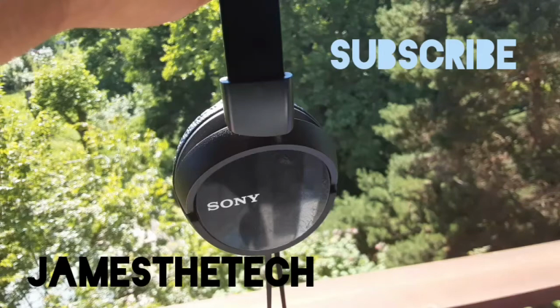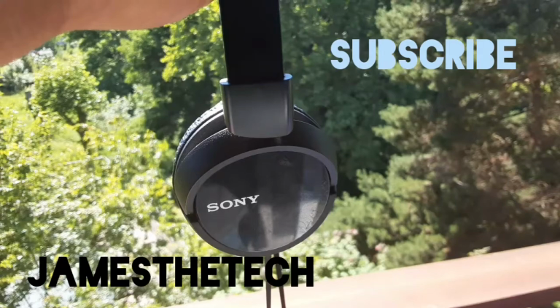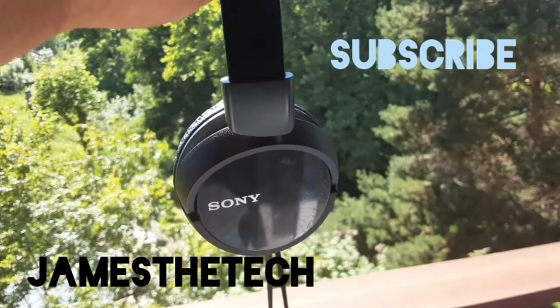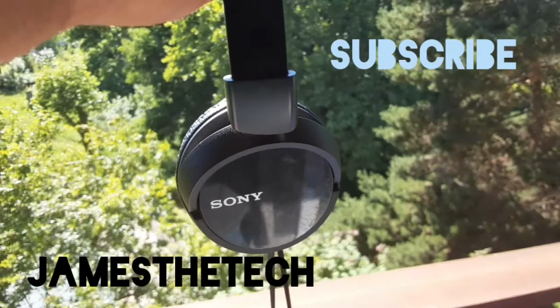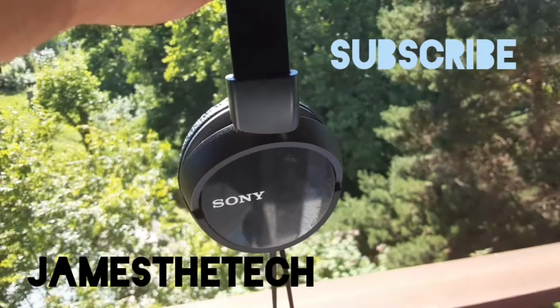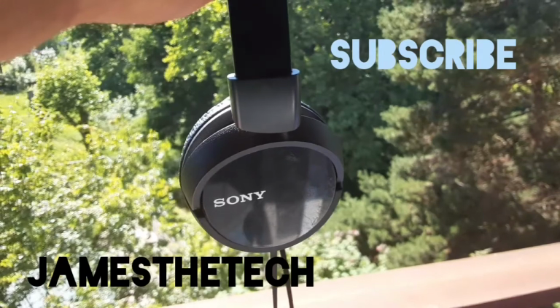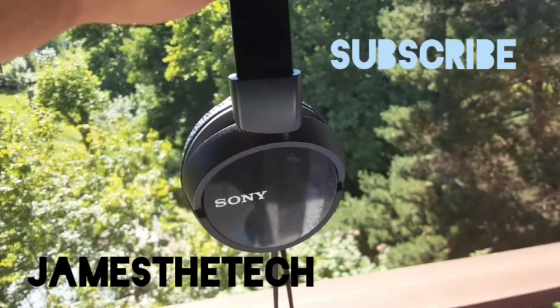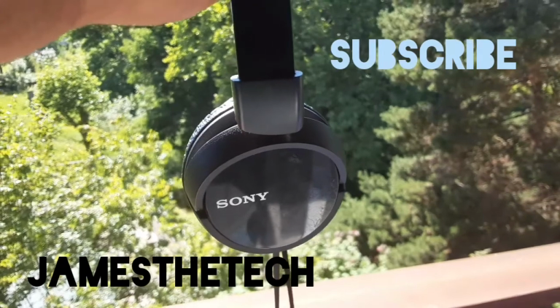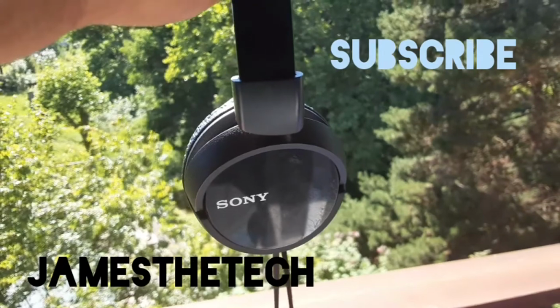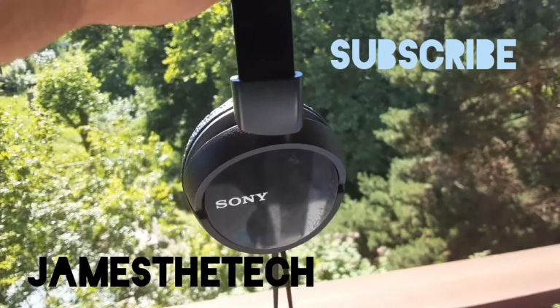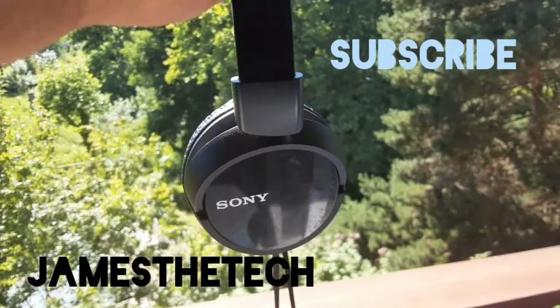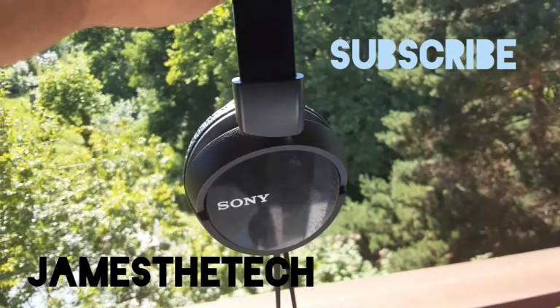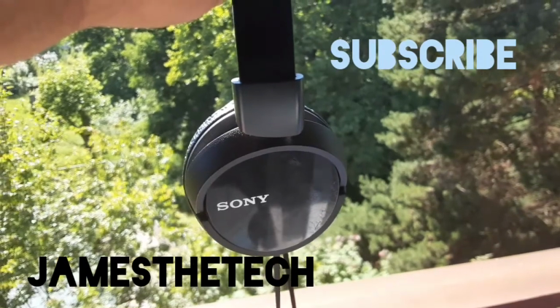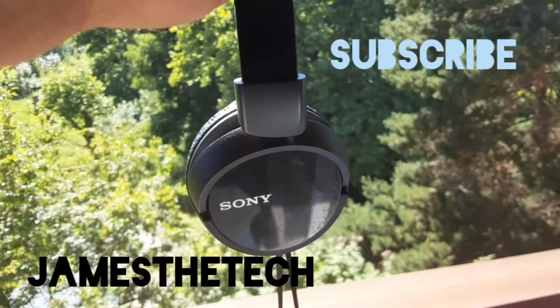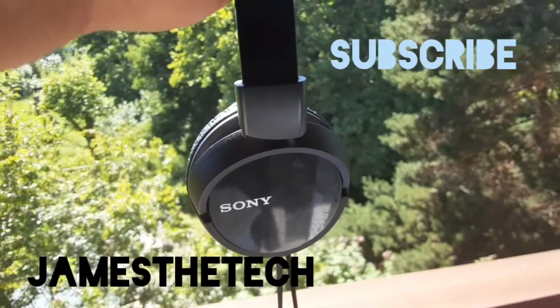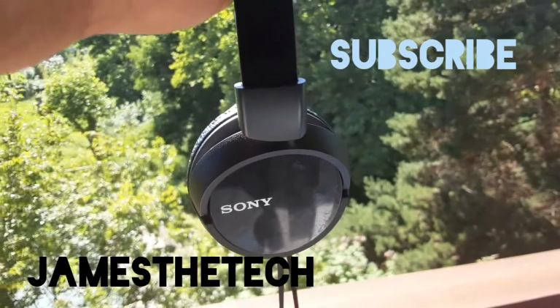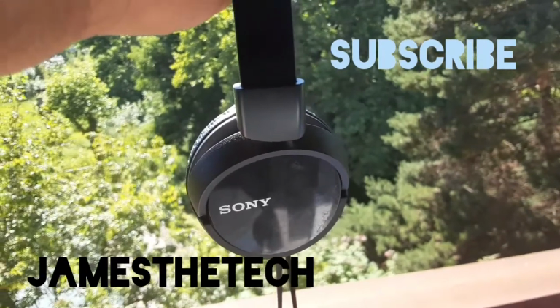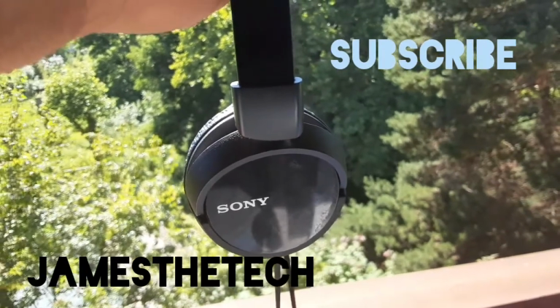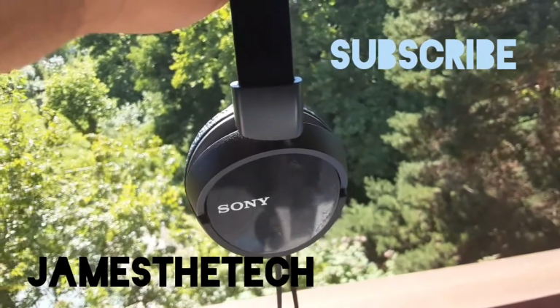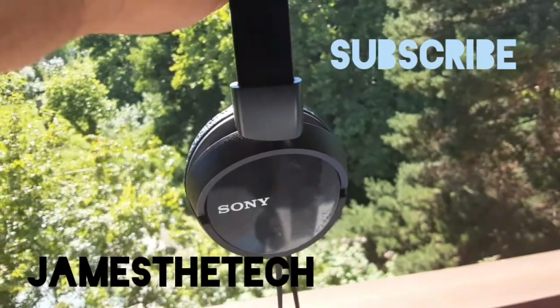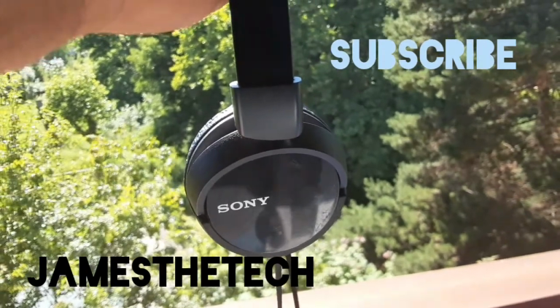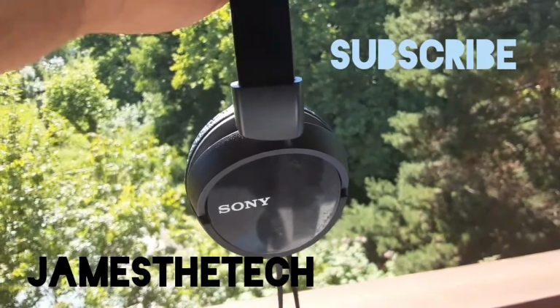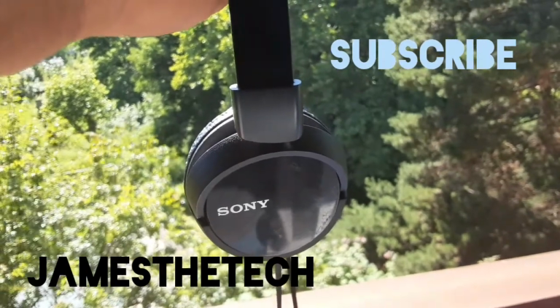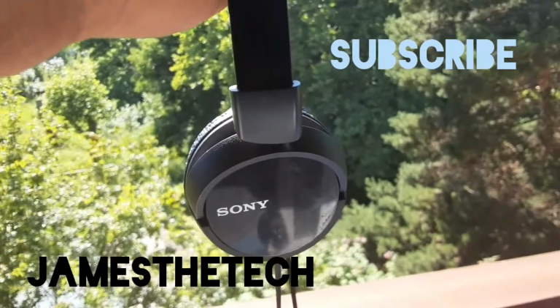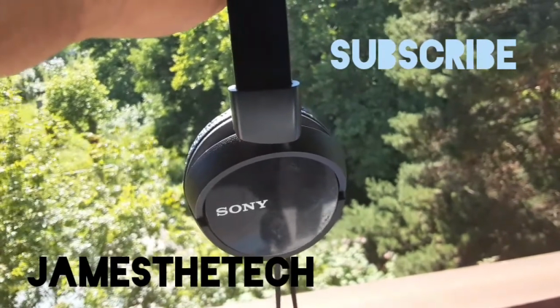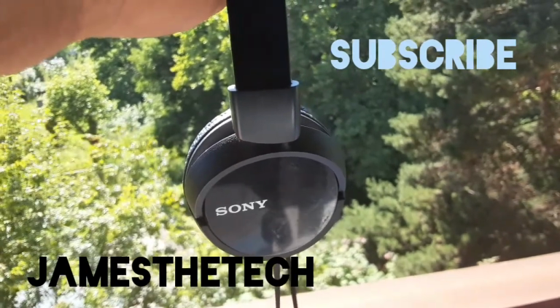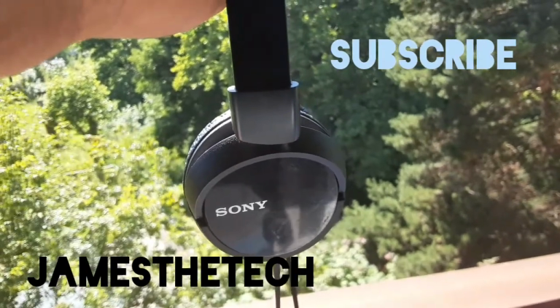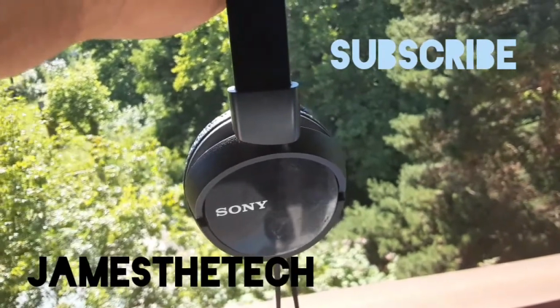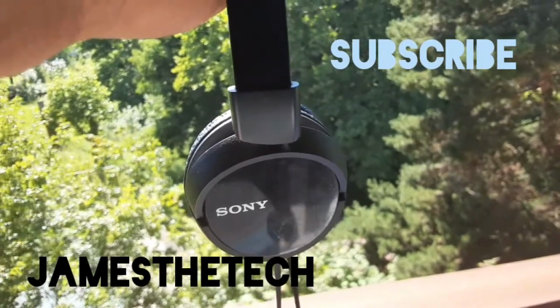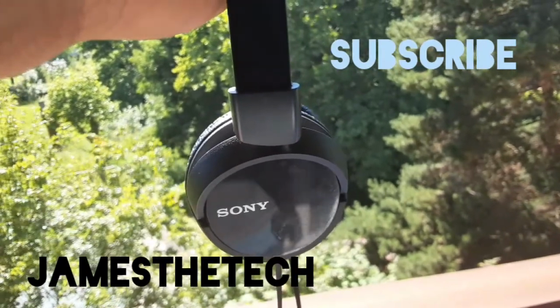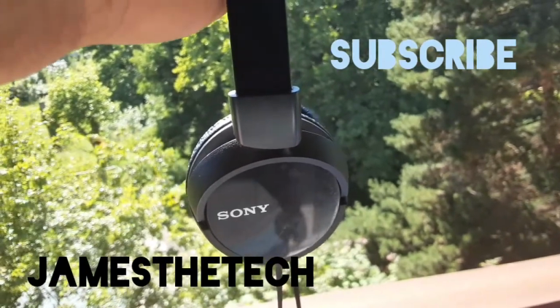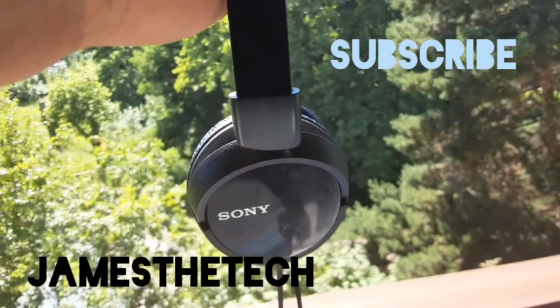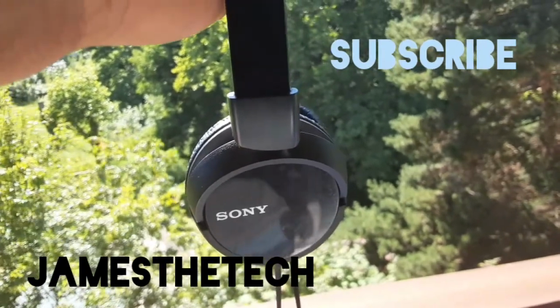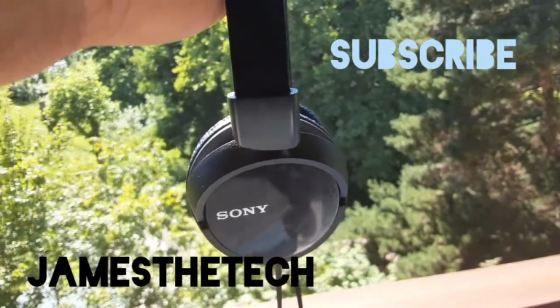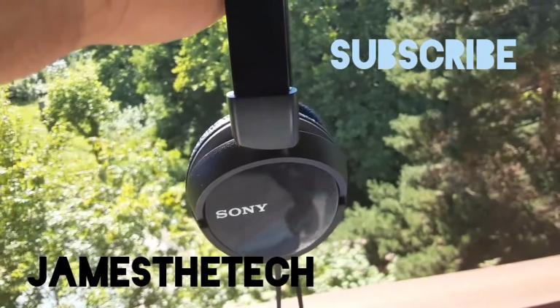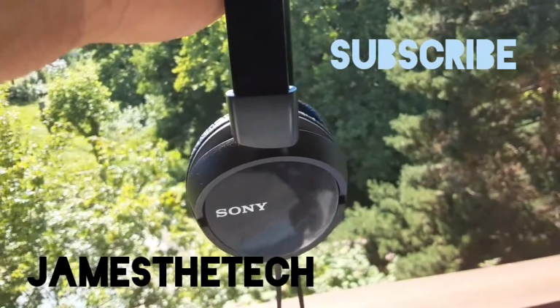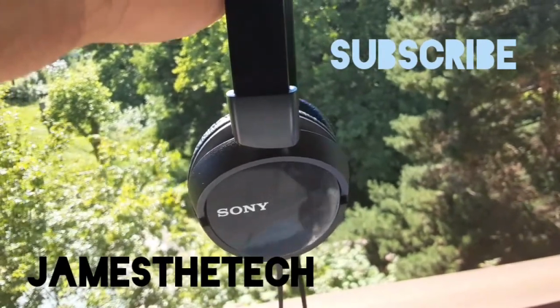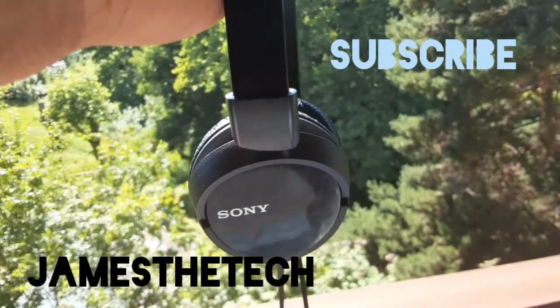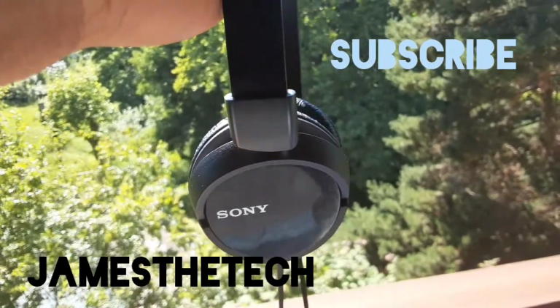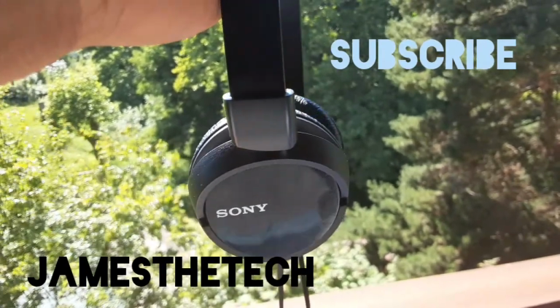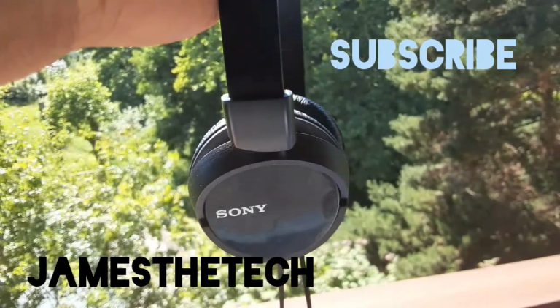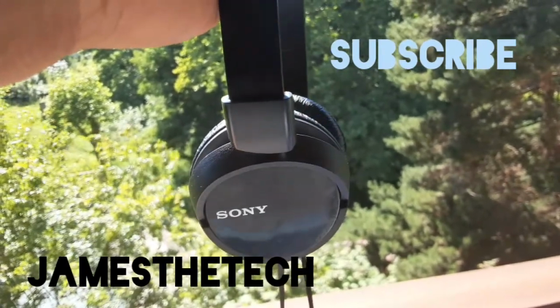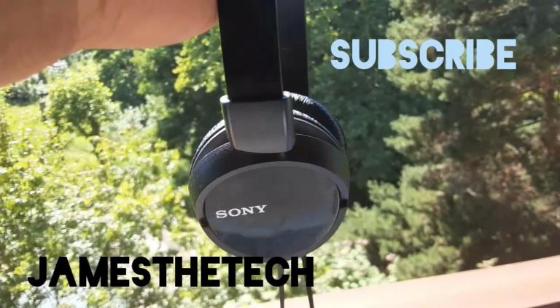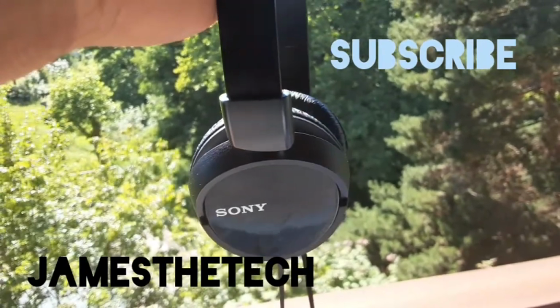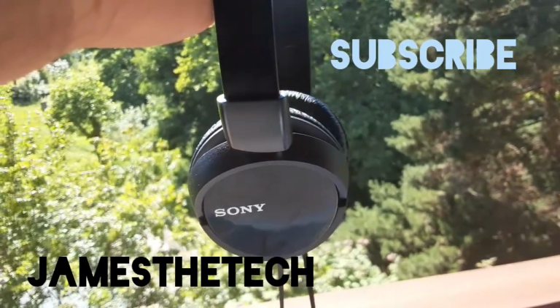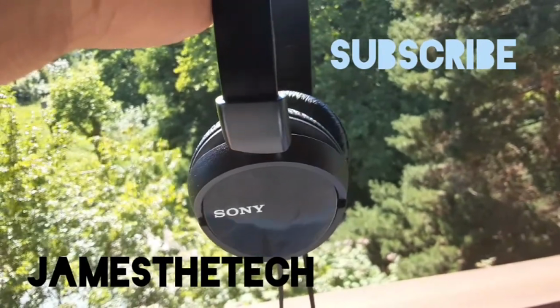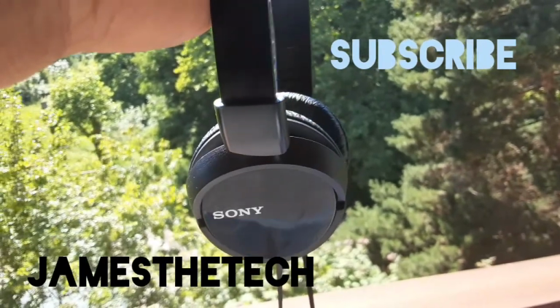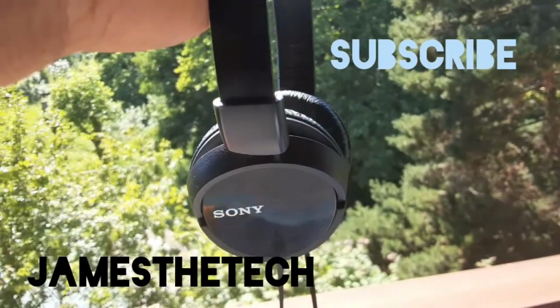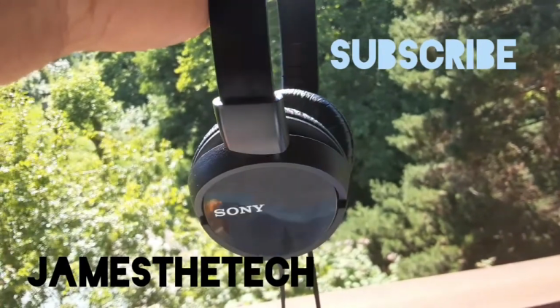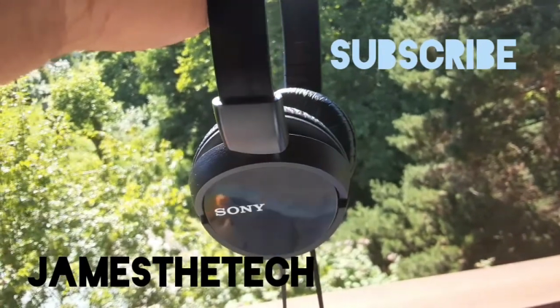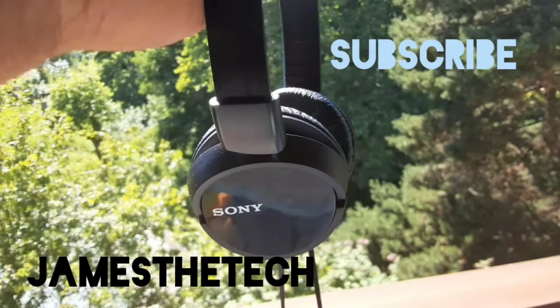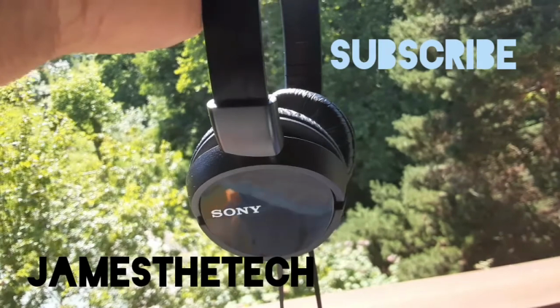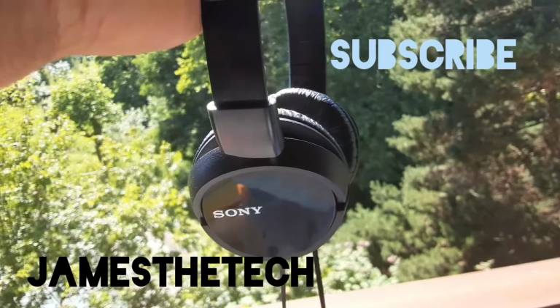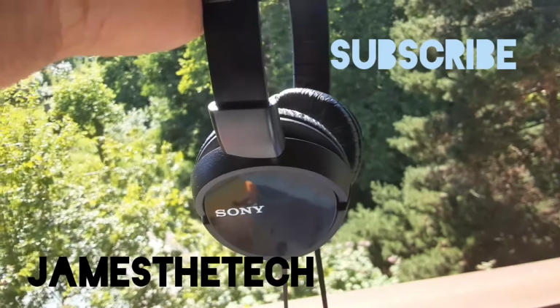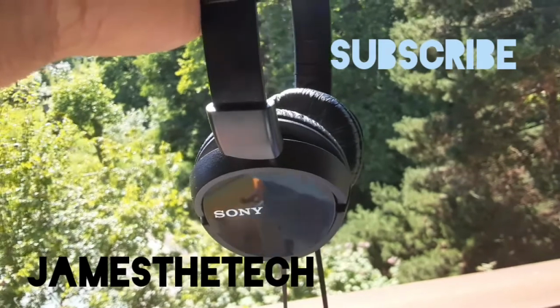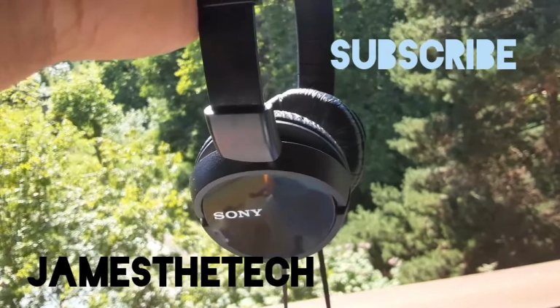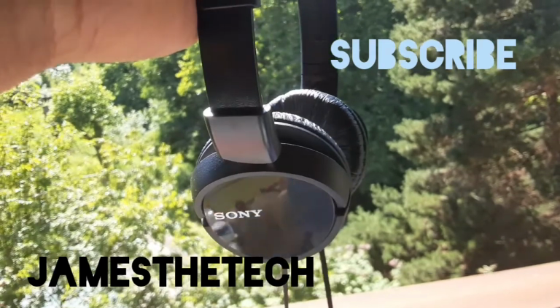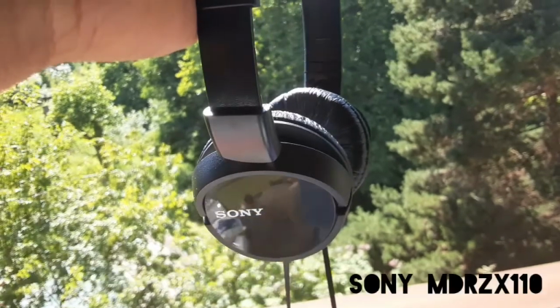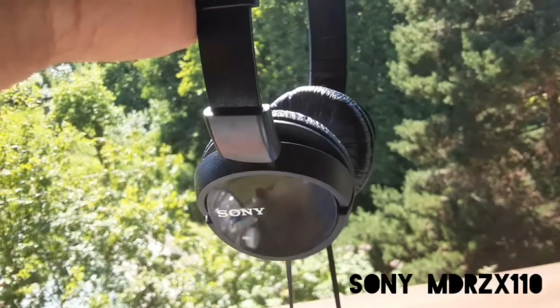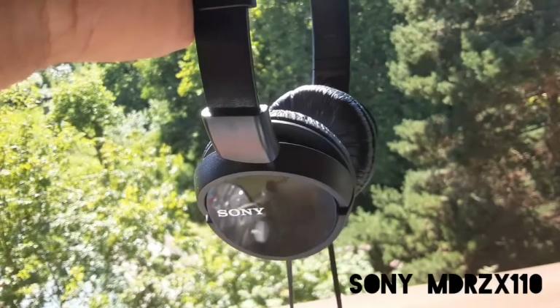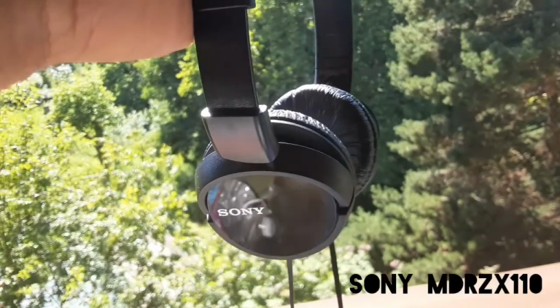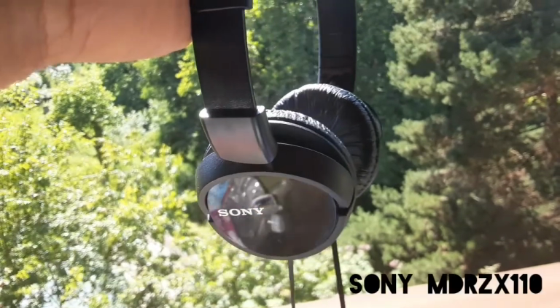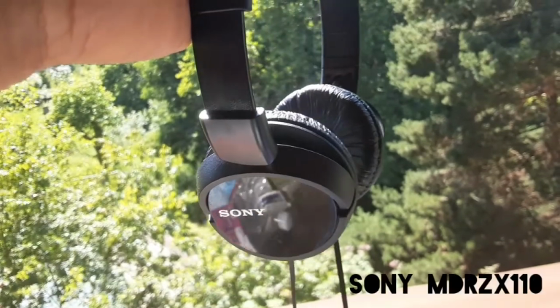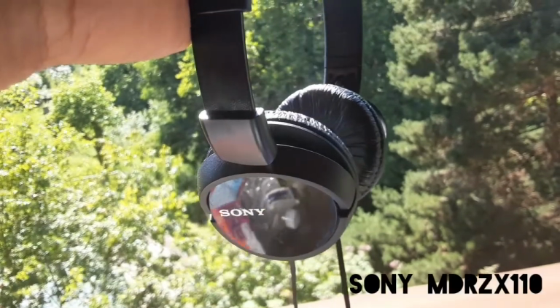Hey guys, welcome back. This is James at Tech and today I'm going to be doing a review on the Sony MDR-ZX110.